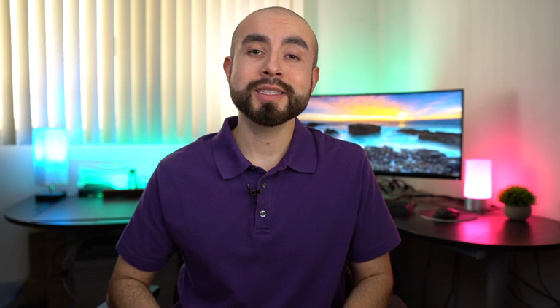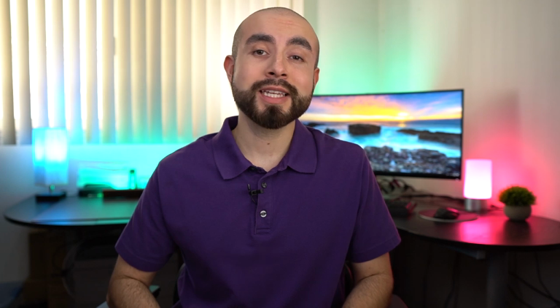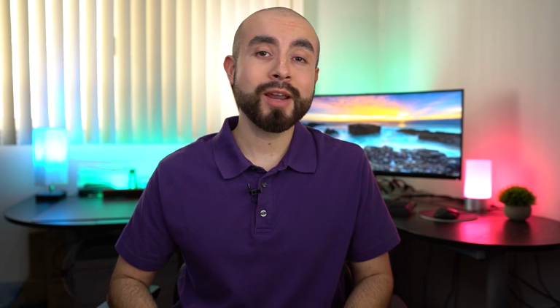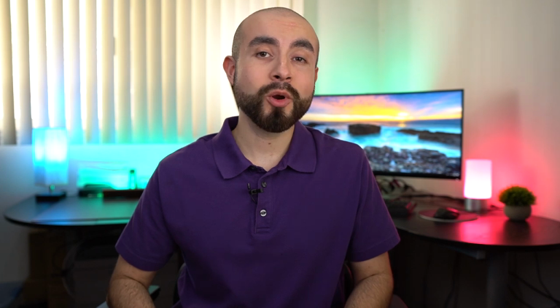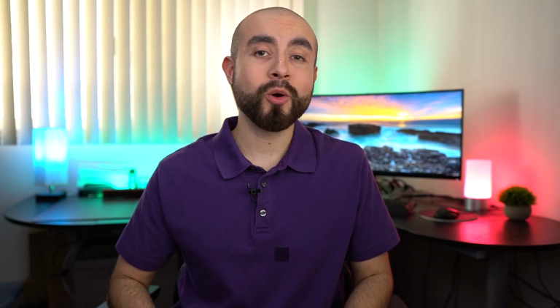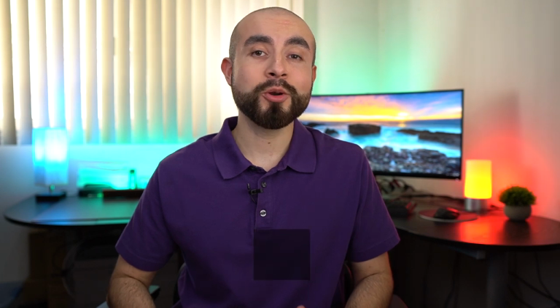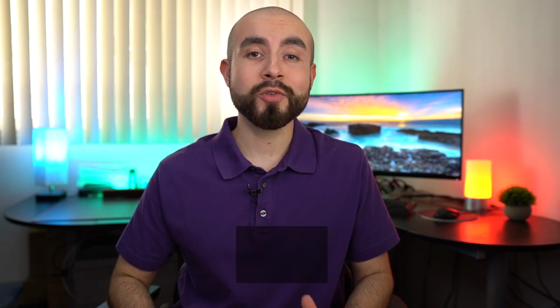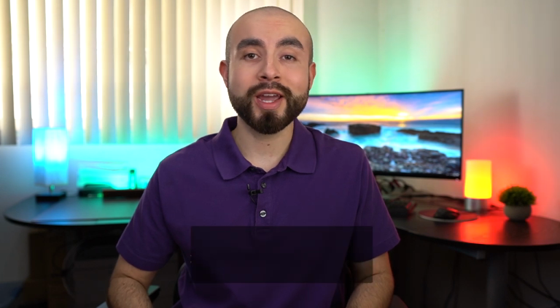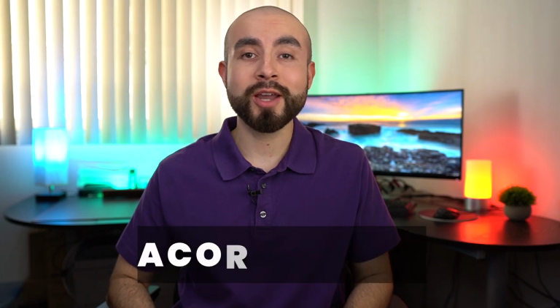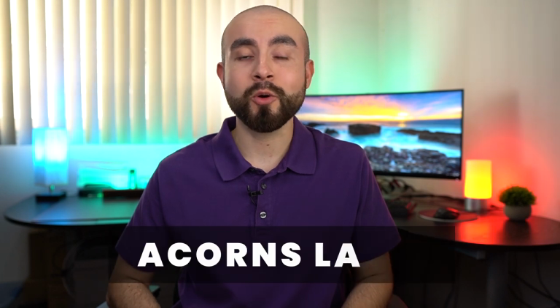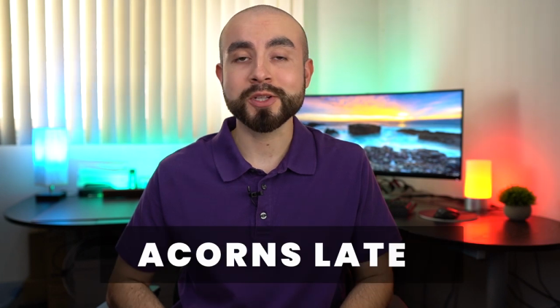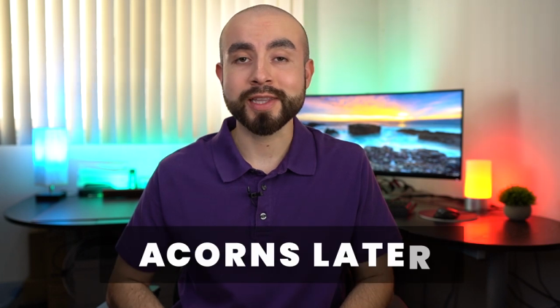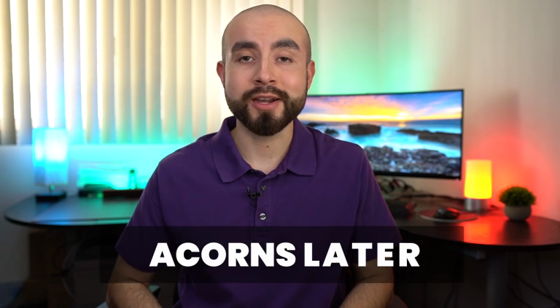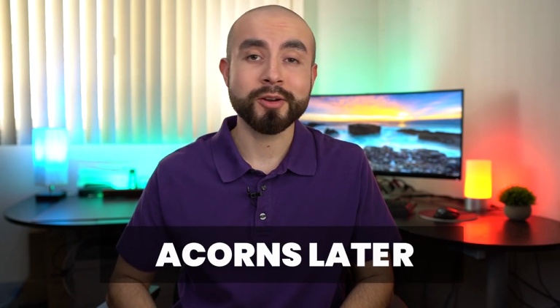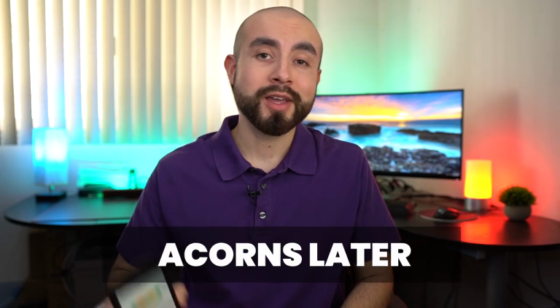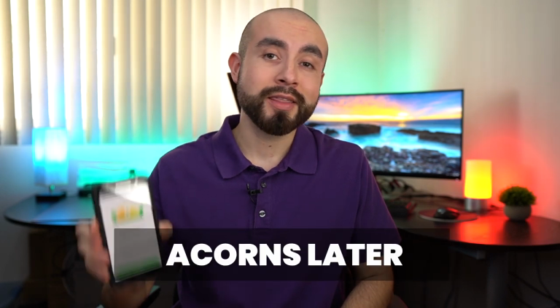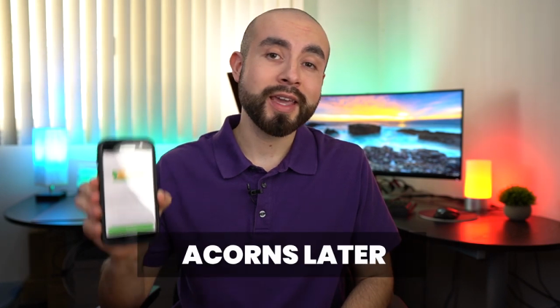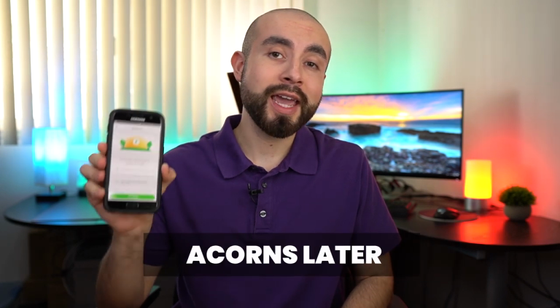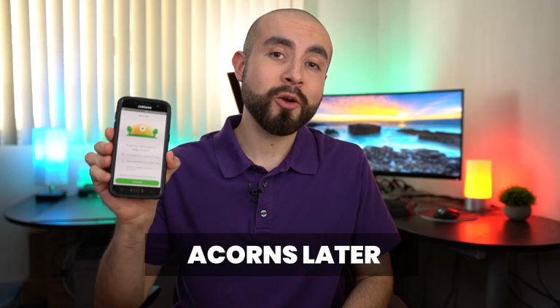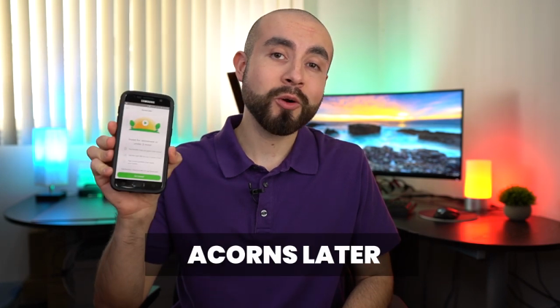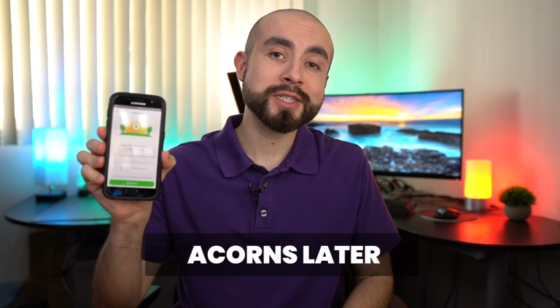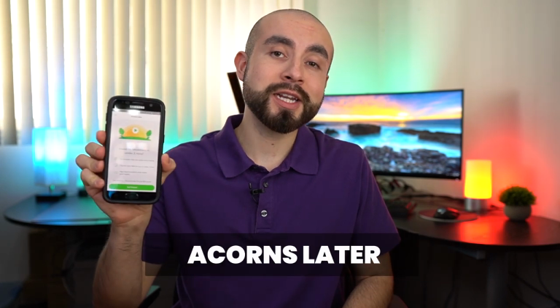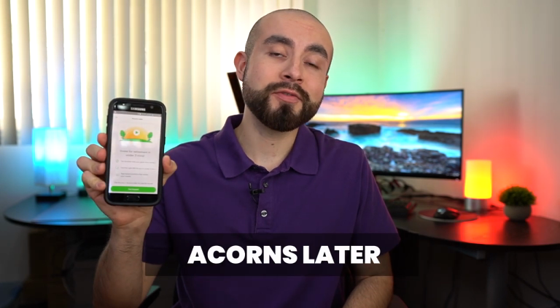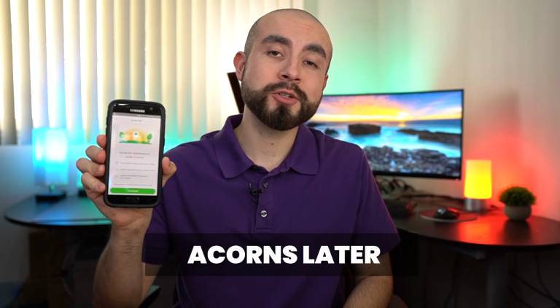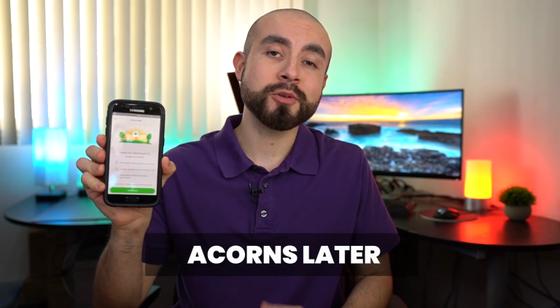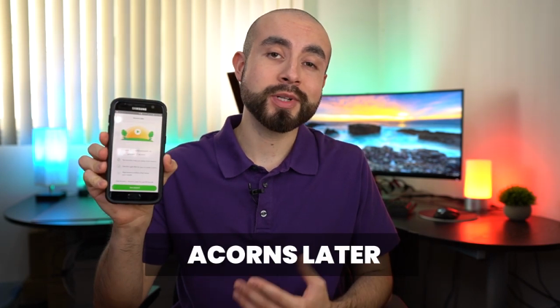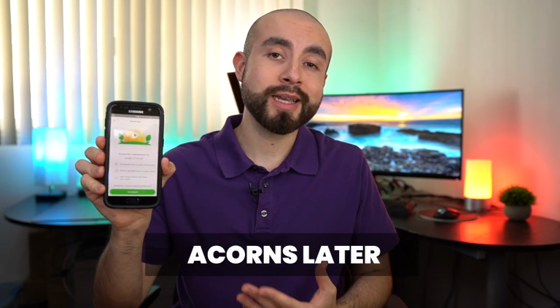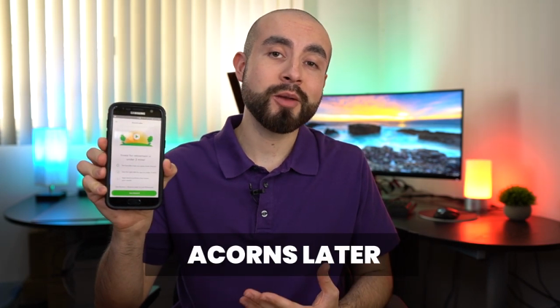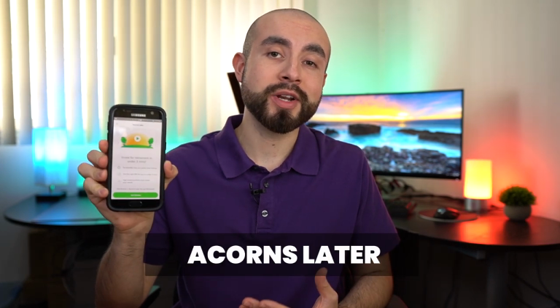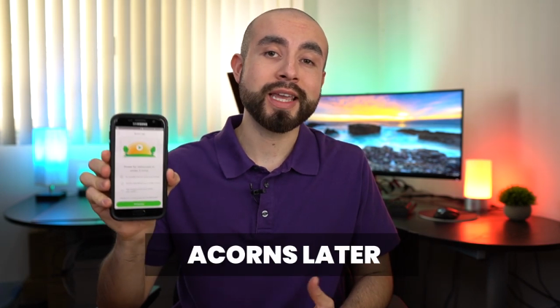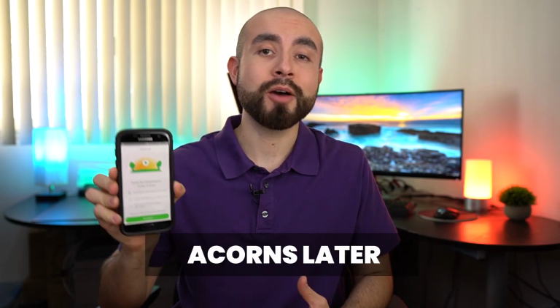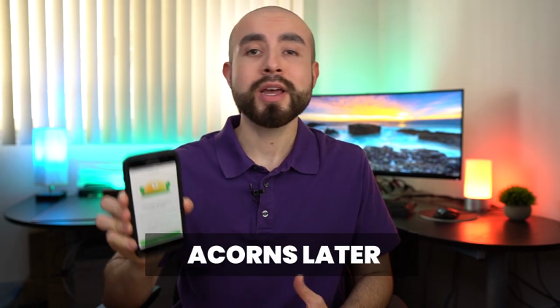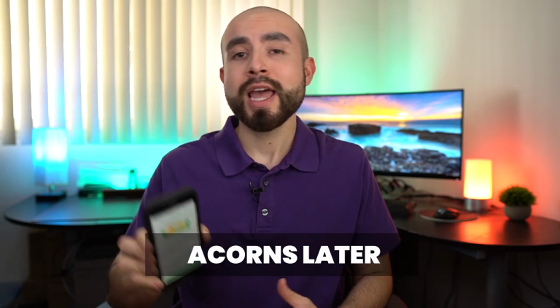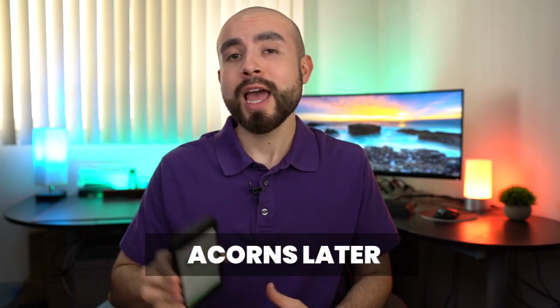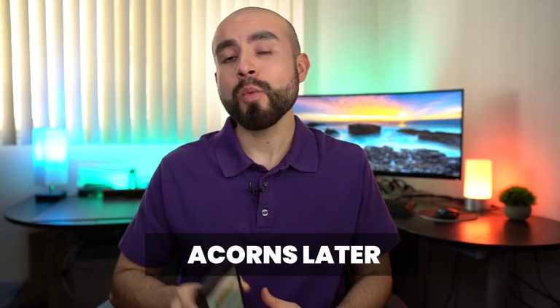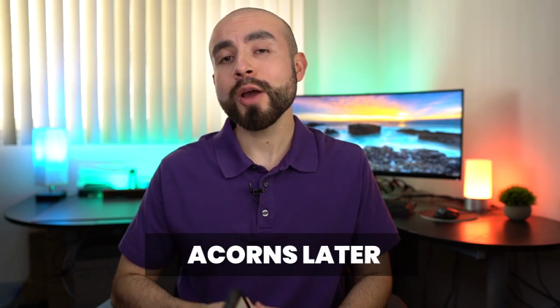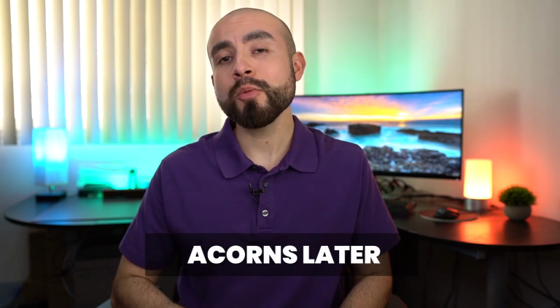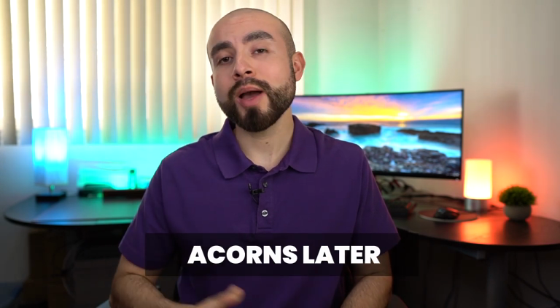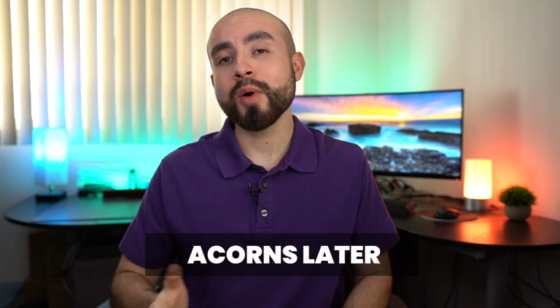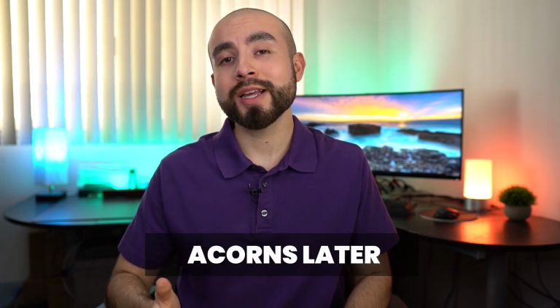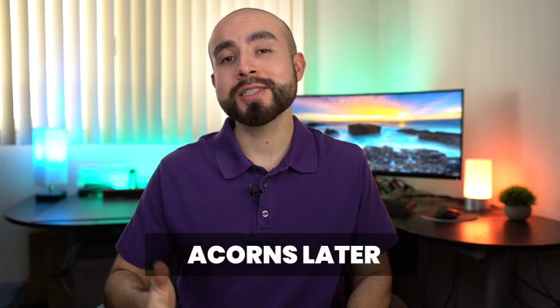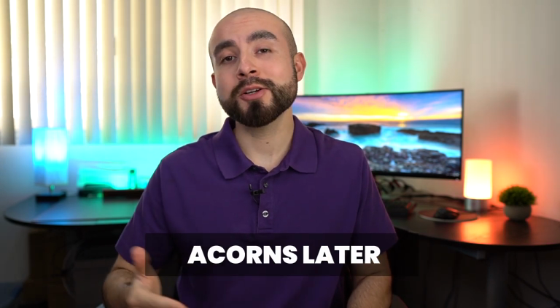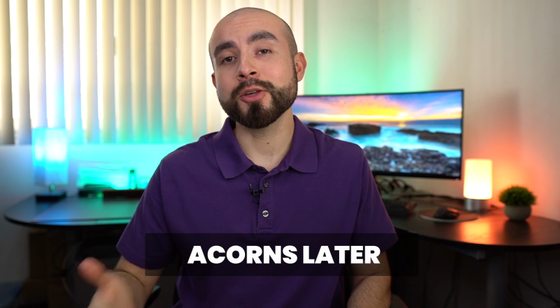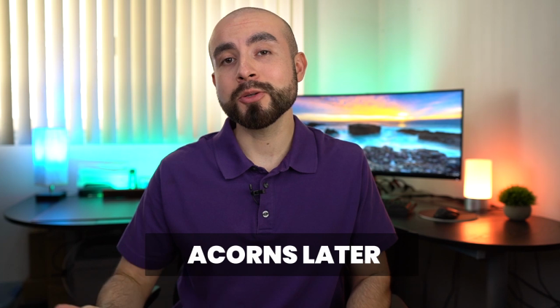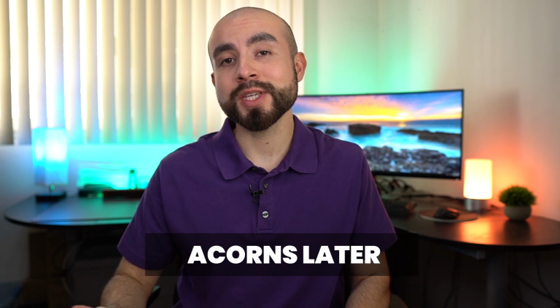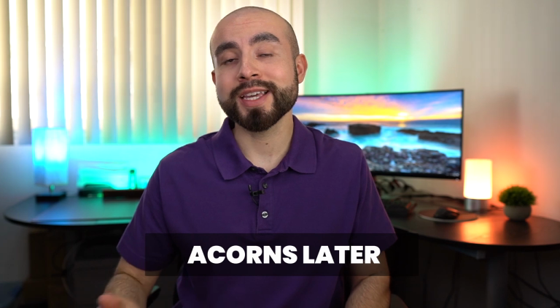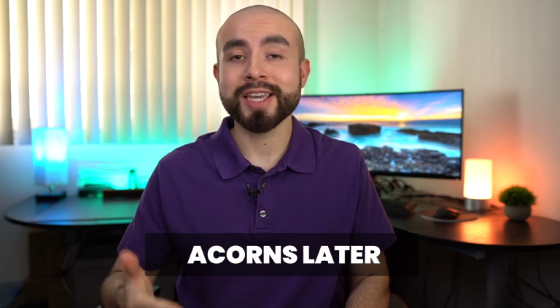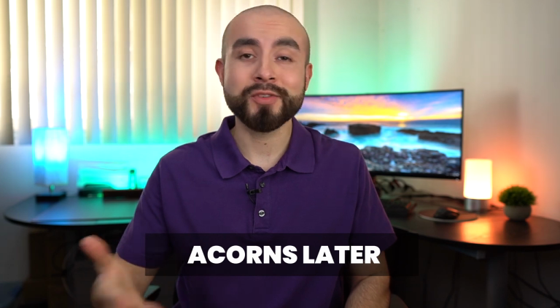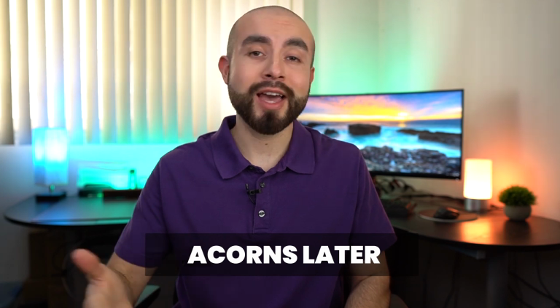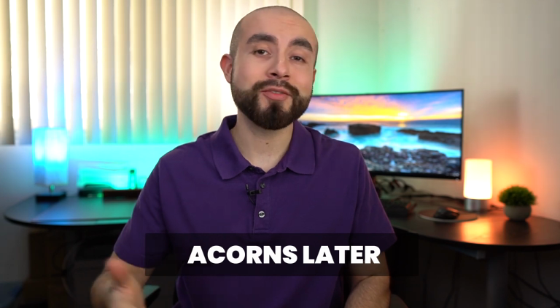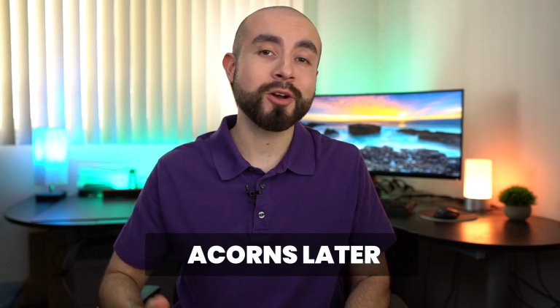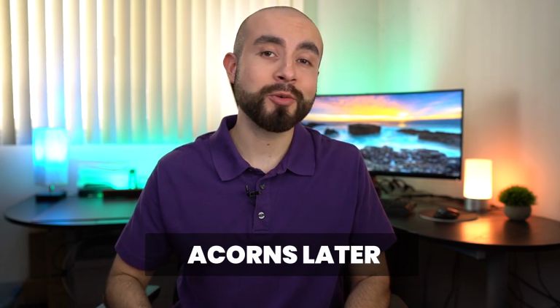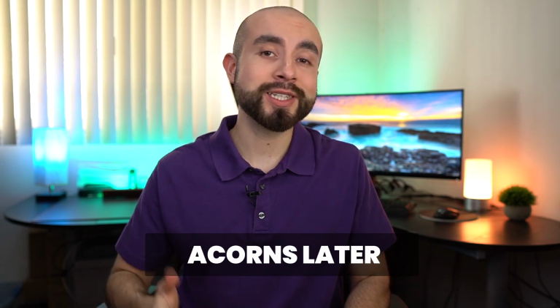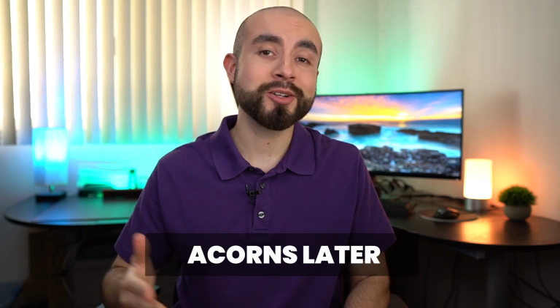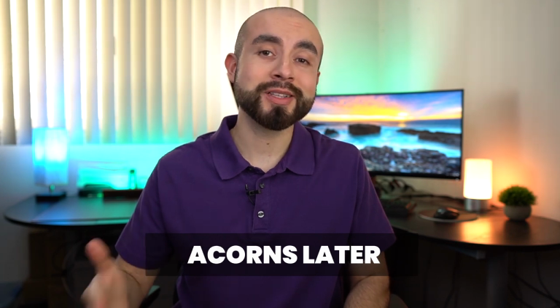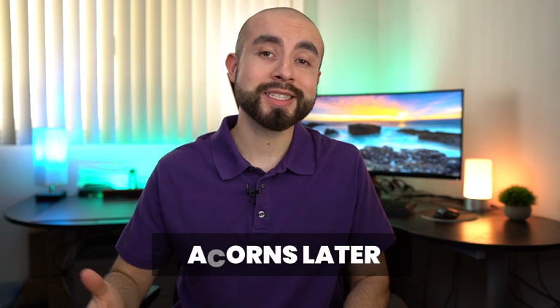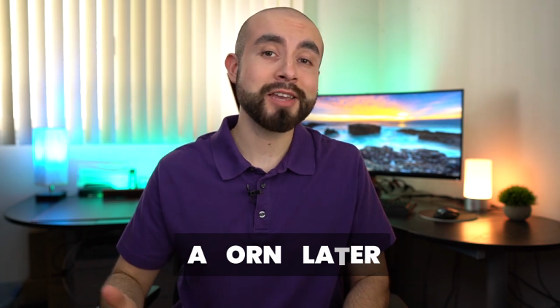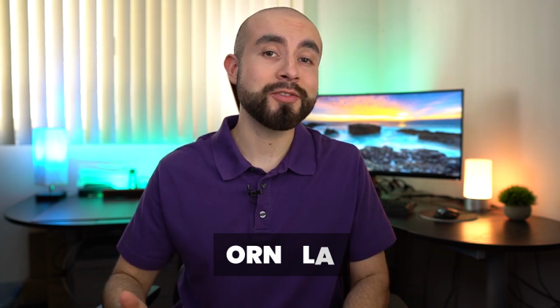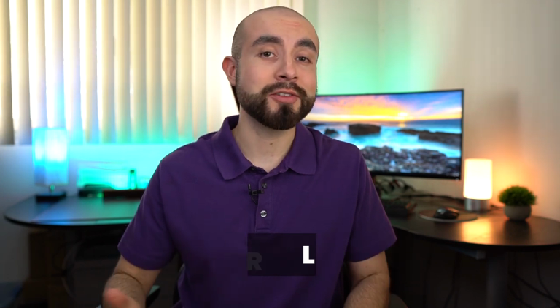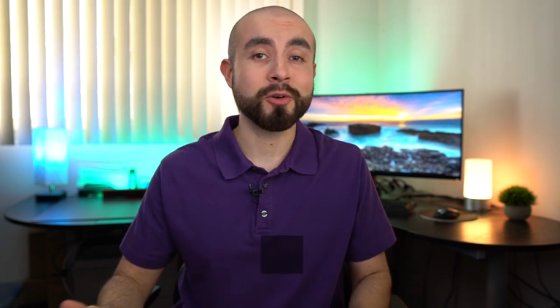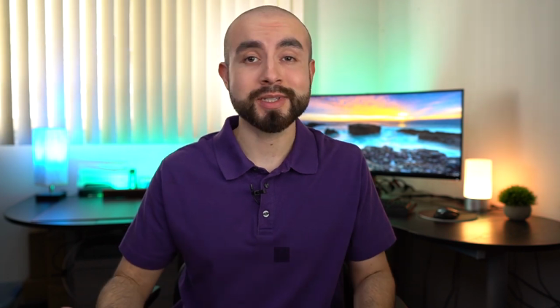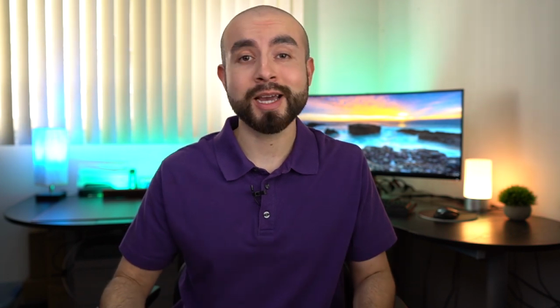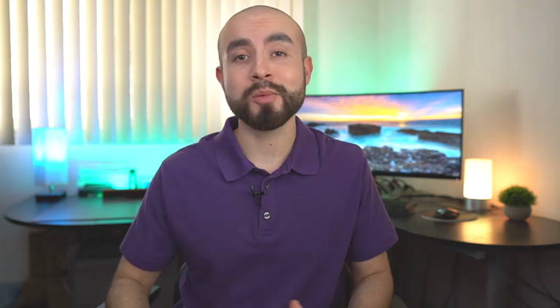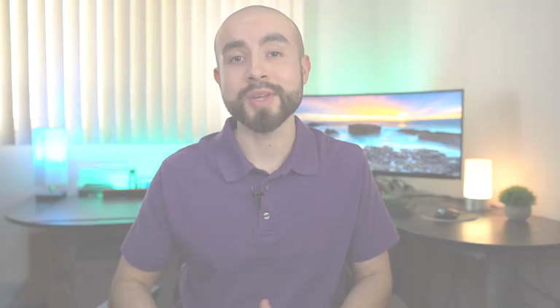Today we're going over Acorns Later, the Acorns individual retirement account, and why you might want to consider using it if you haven't already started saving for retirement.